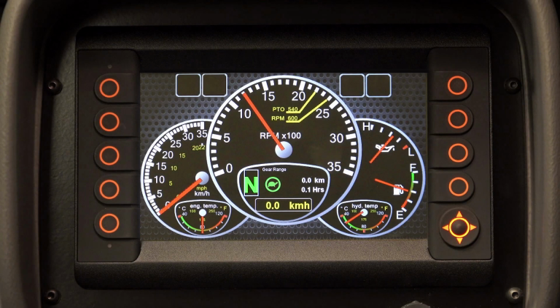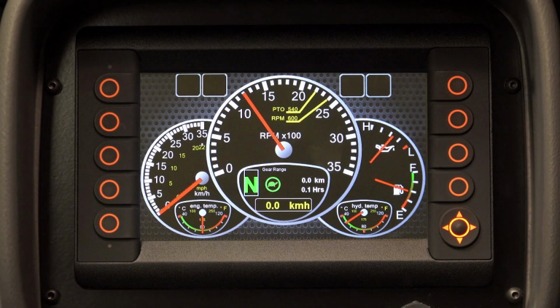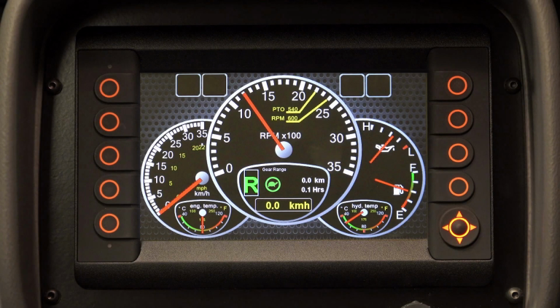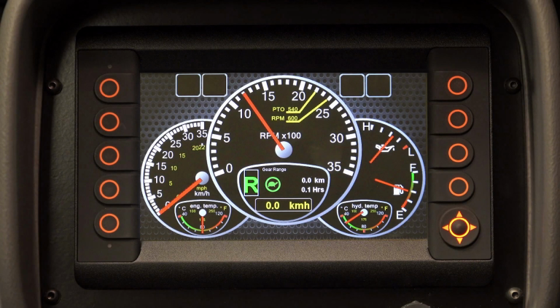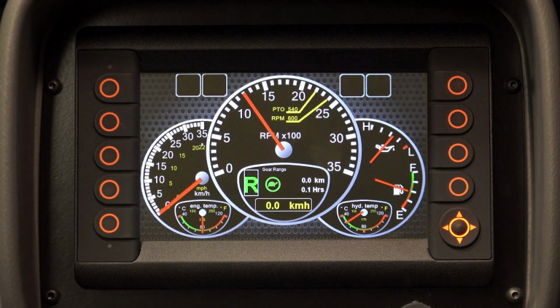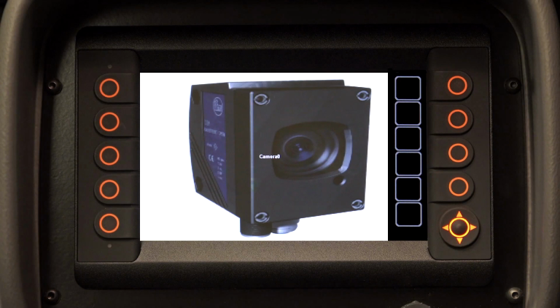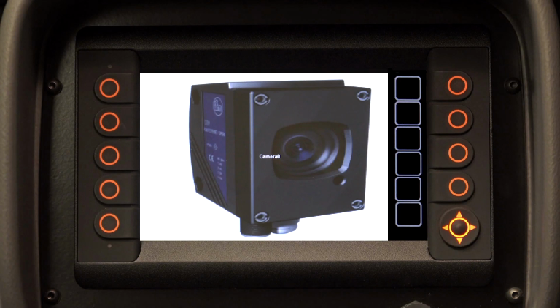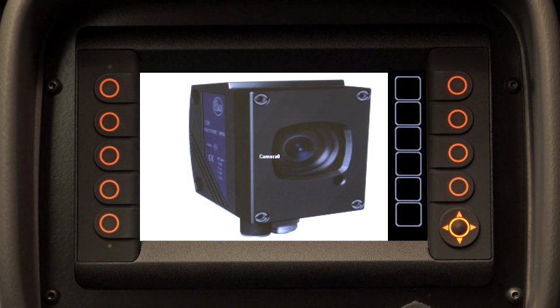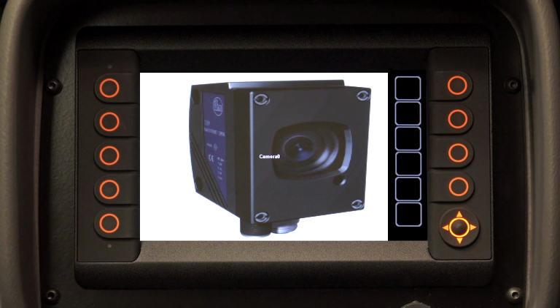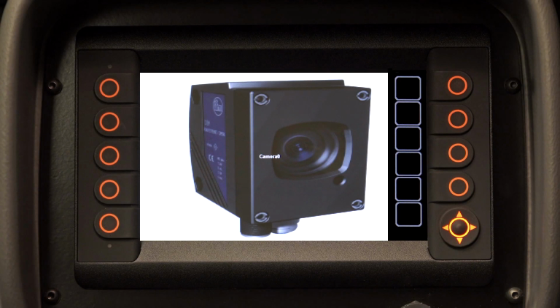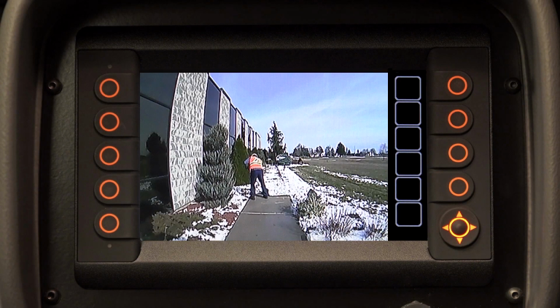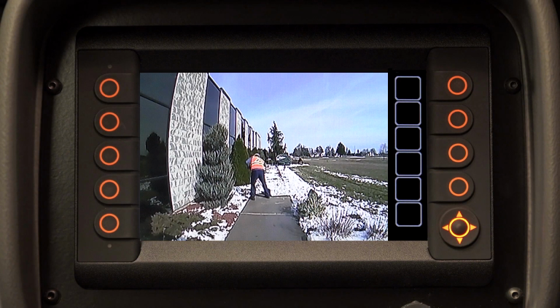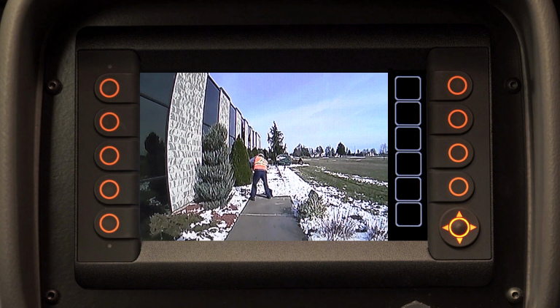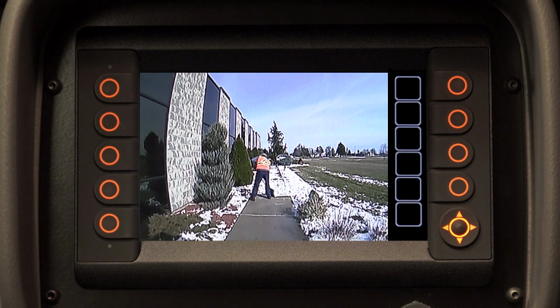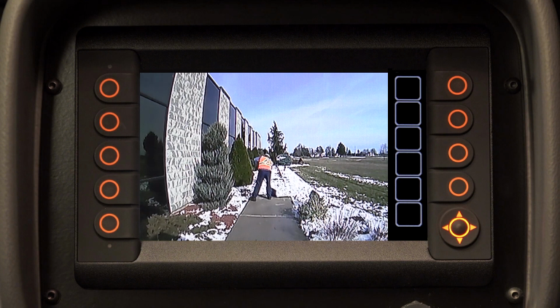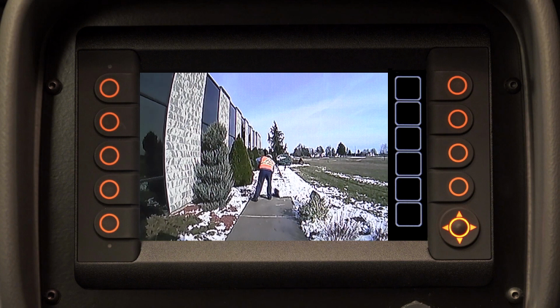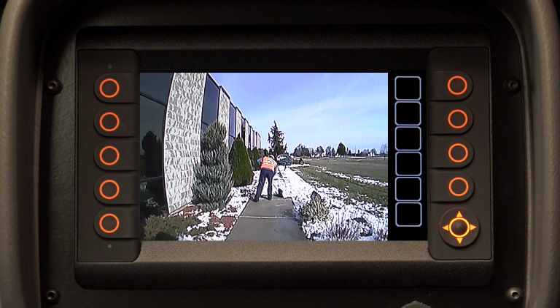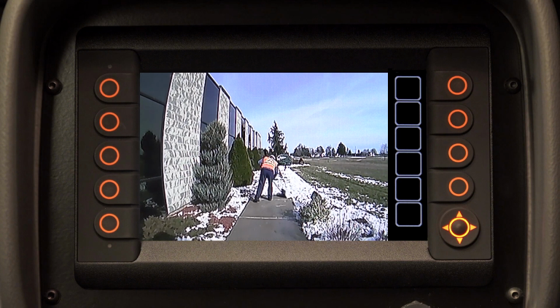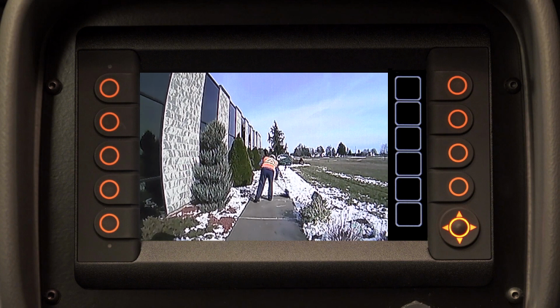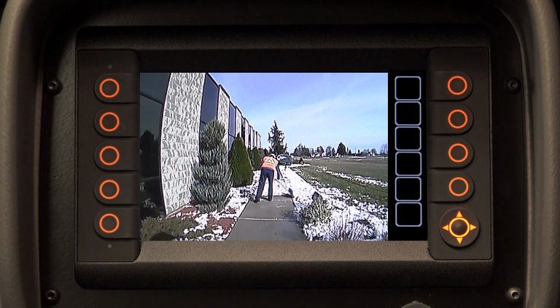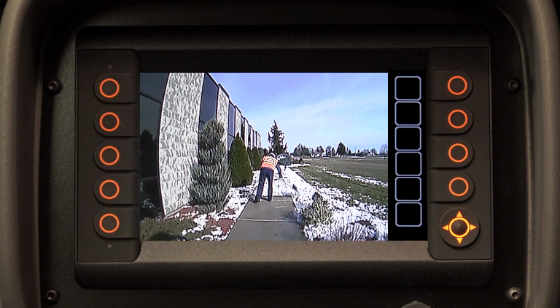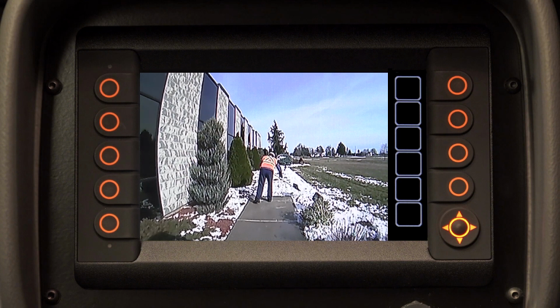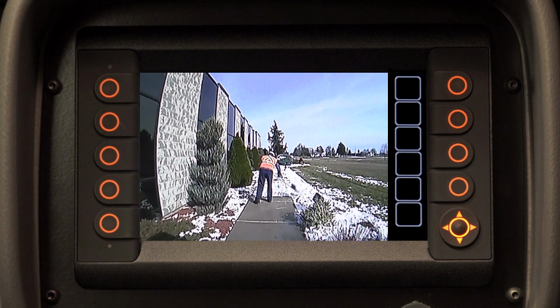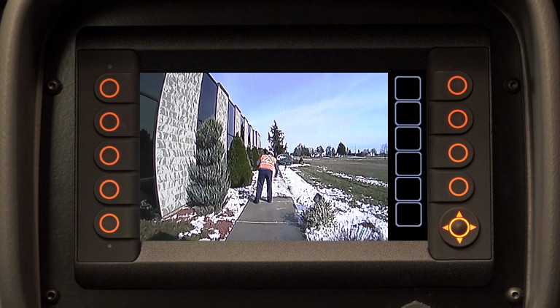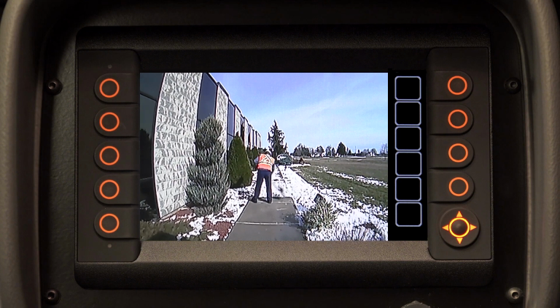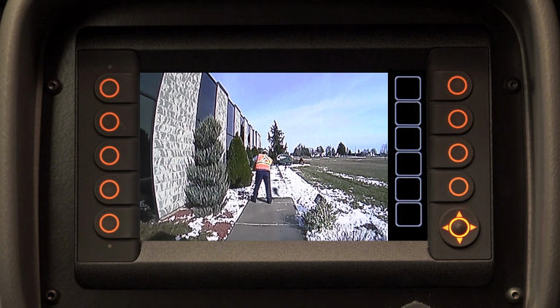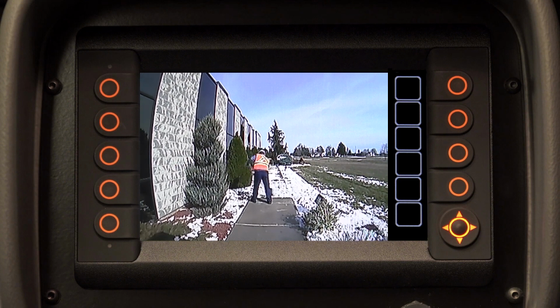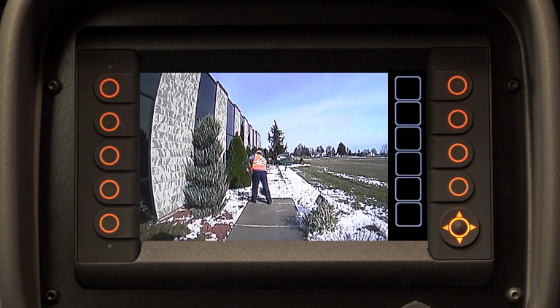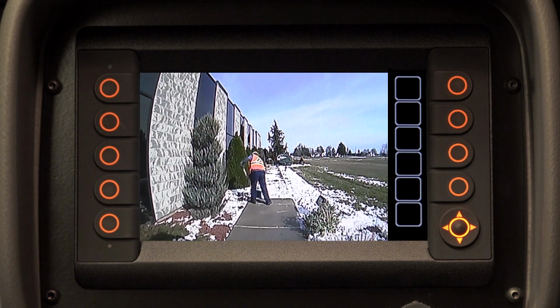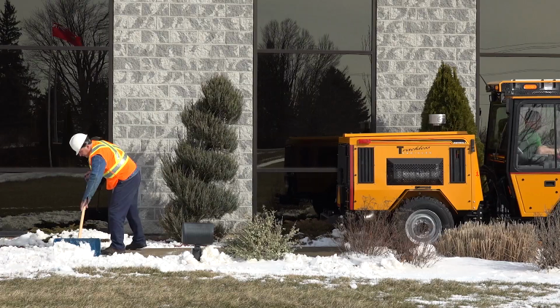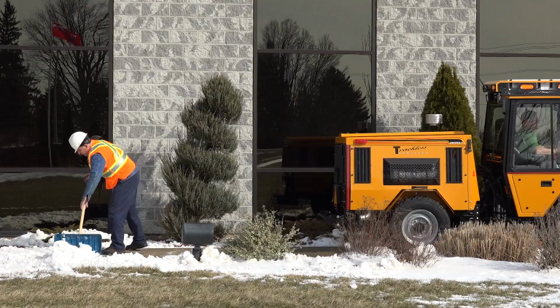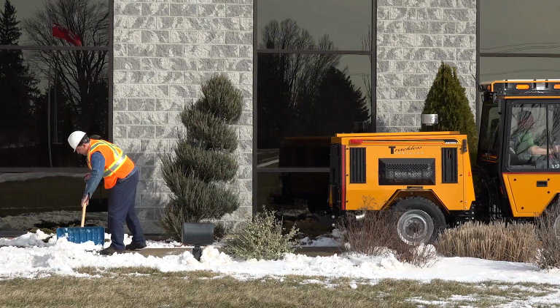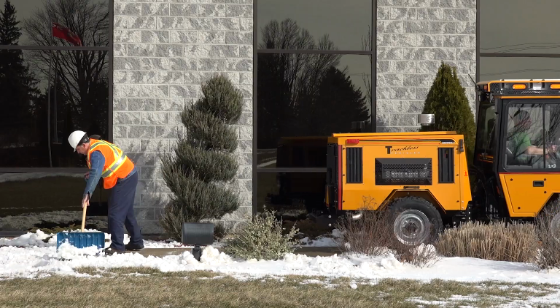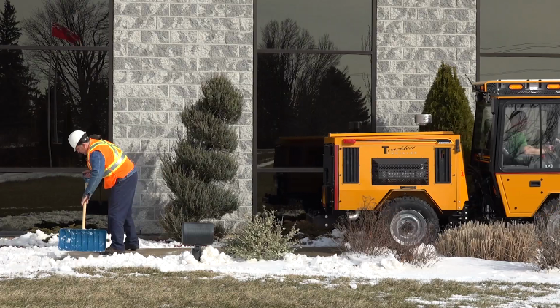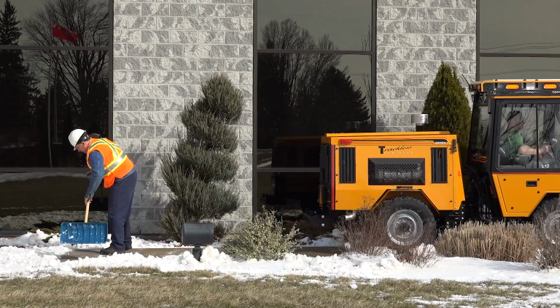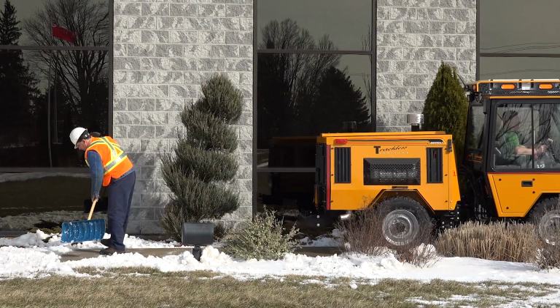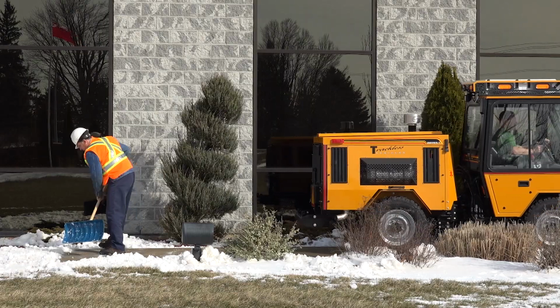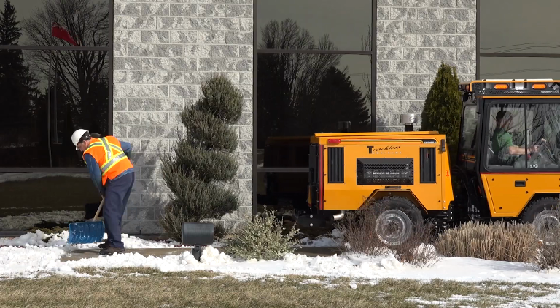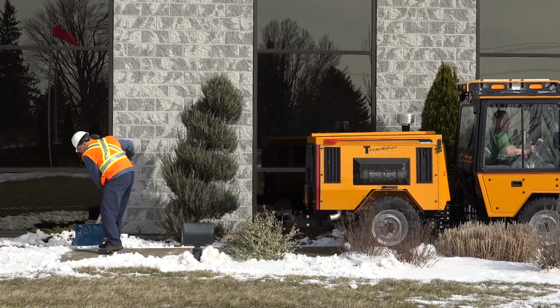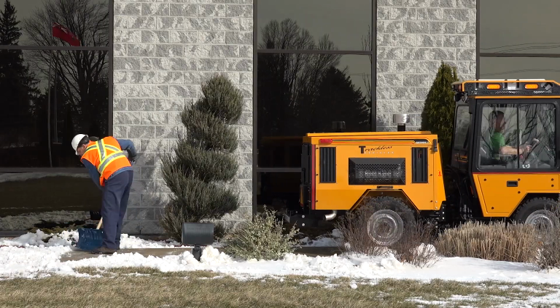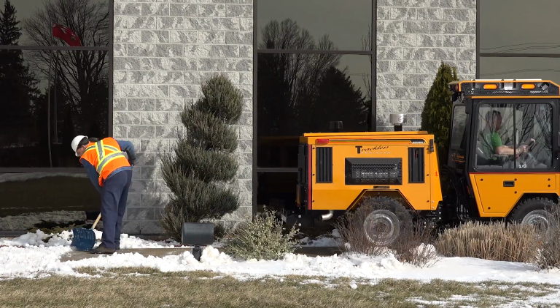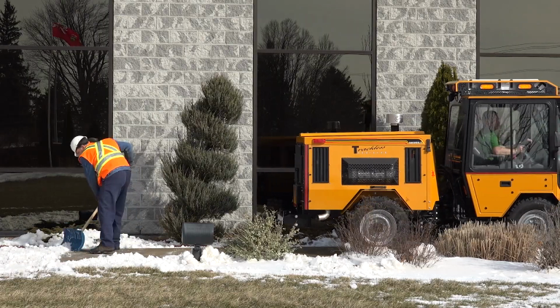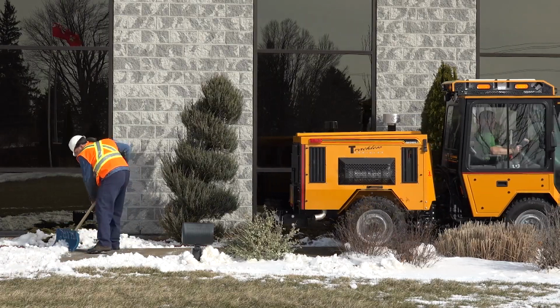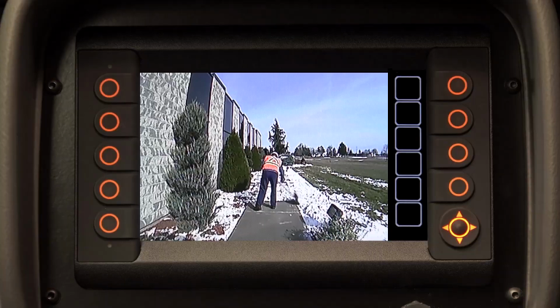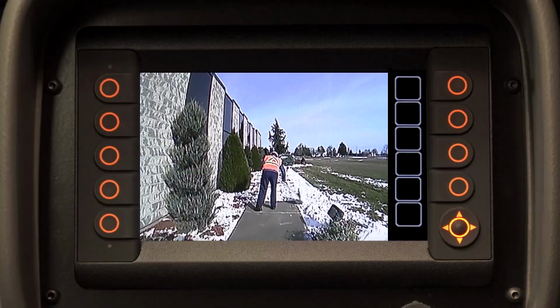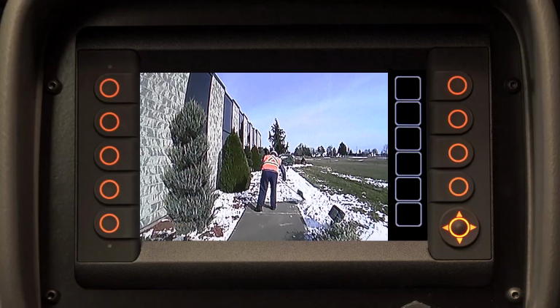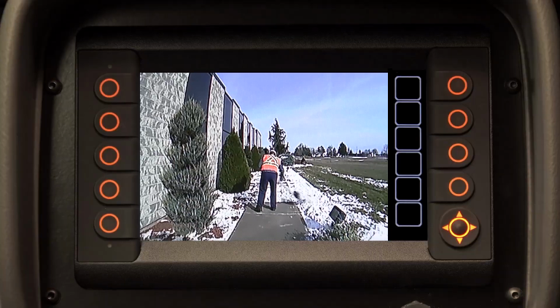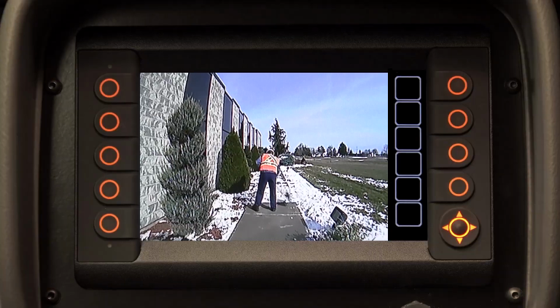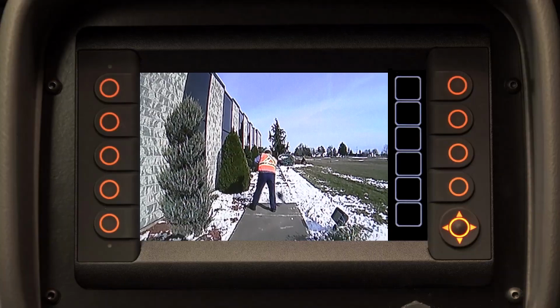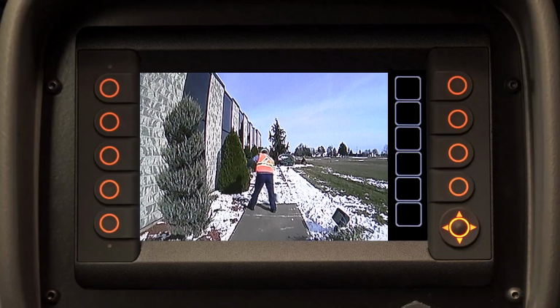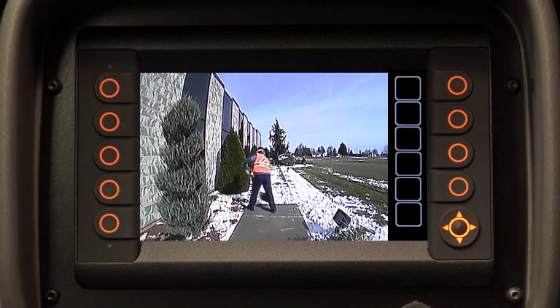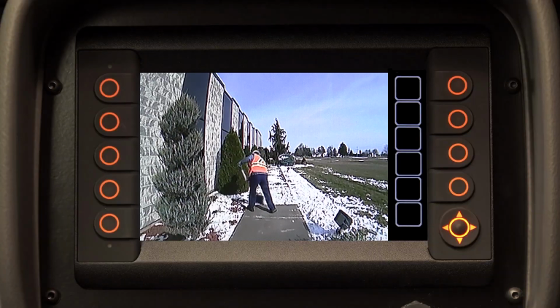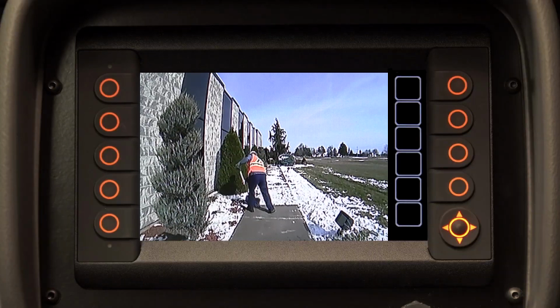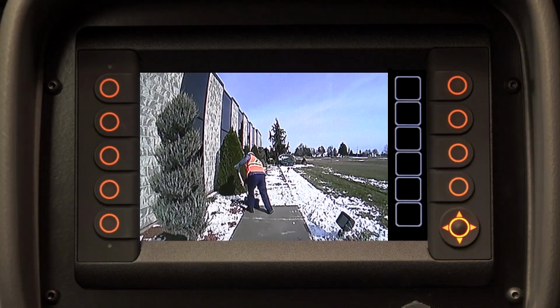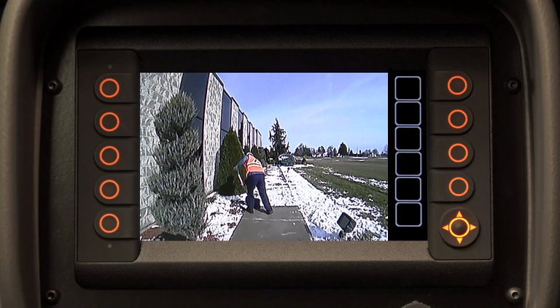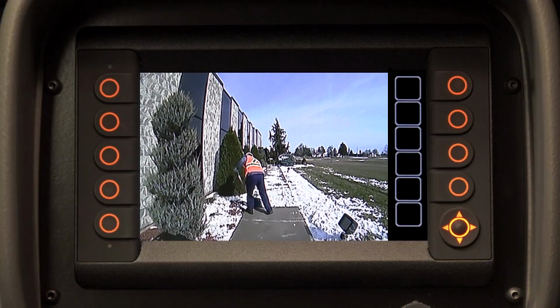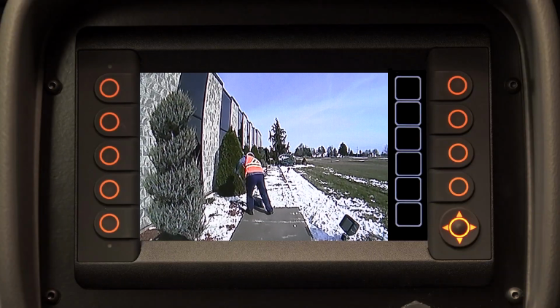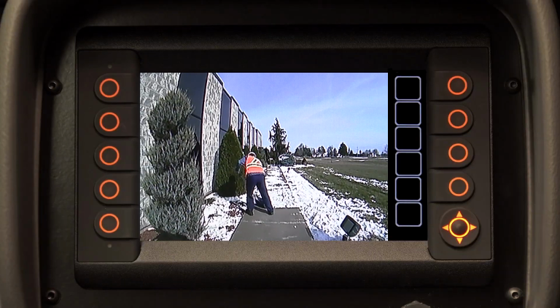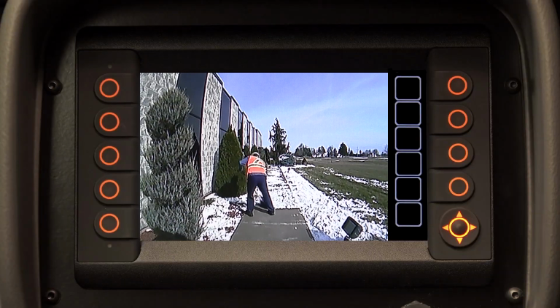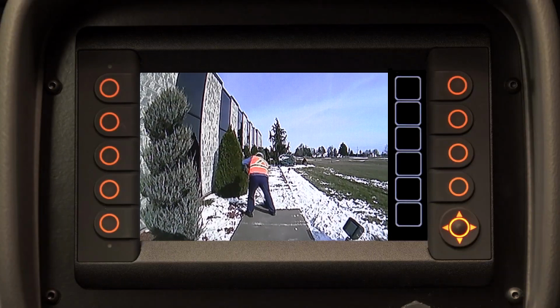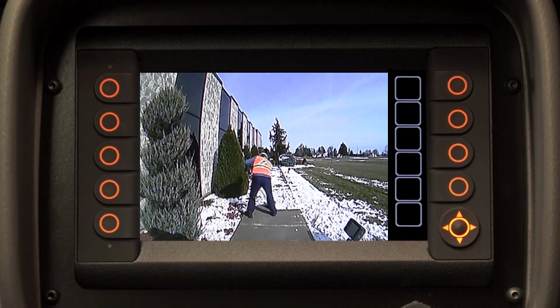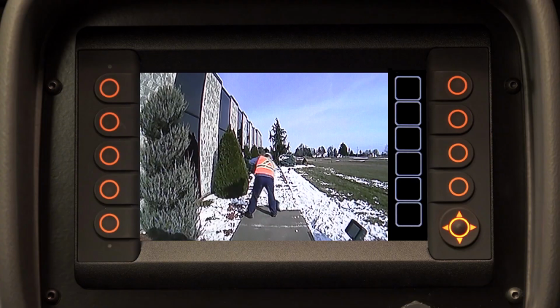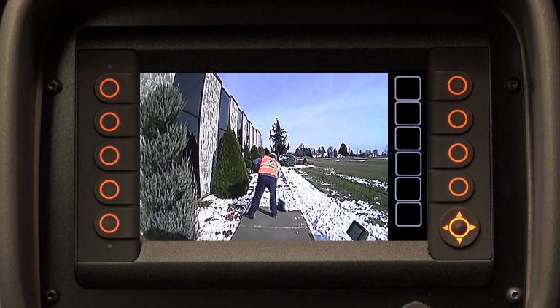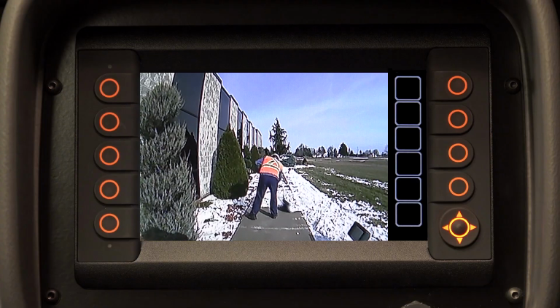Full color backup camera viewed in the digital dash when in reverse. Three rear view mirrors, also standard.